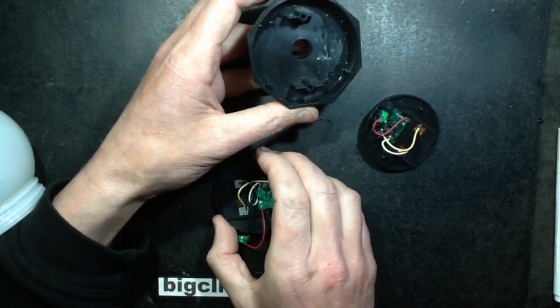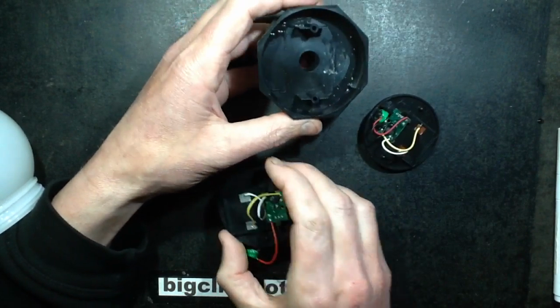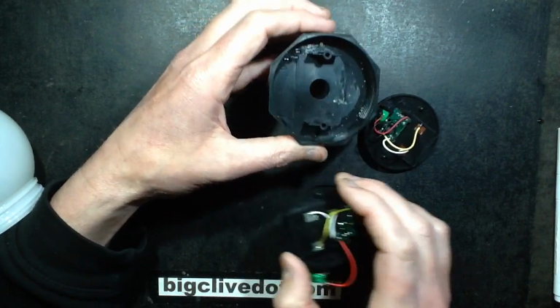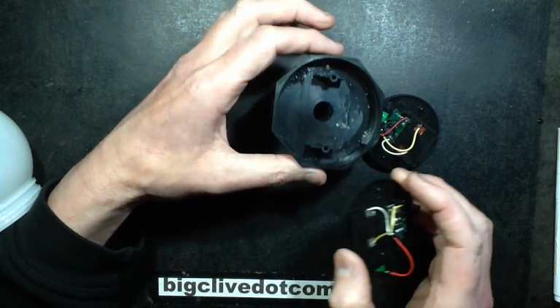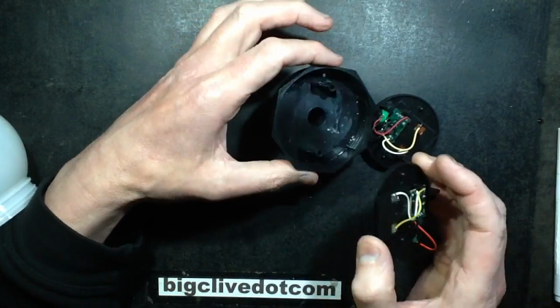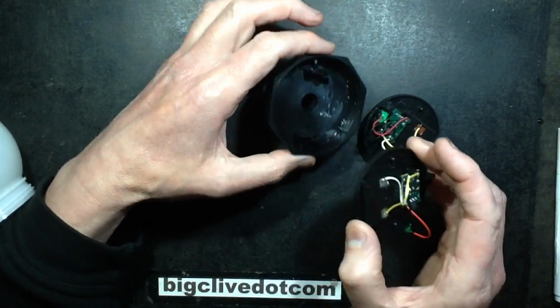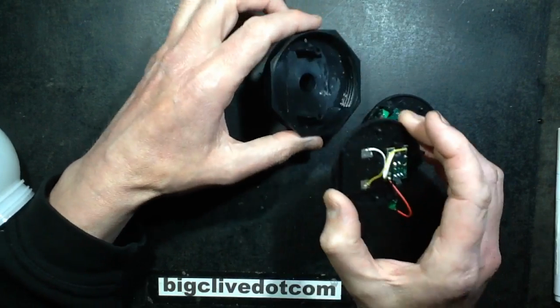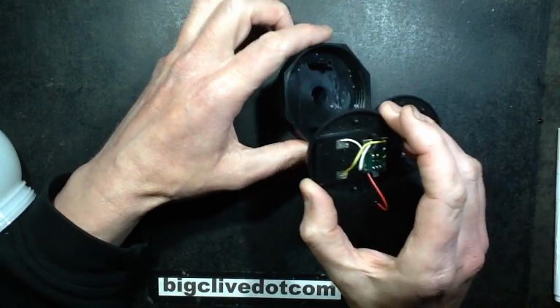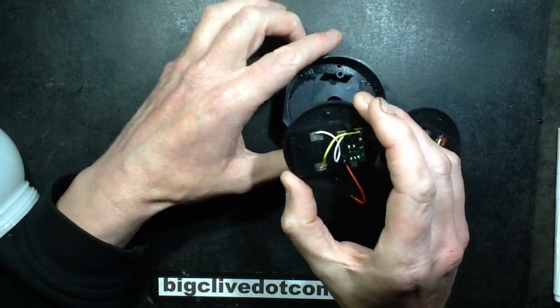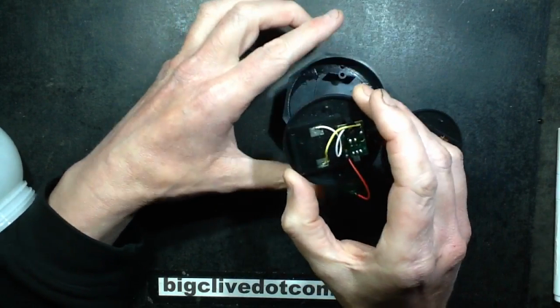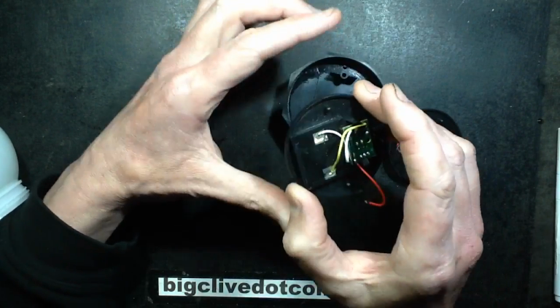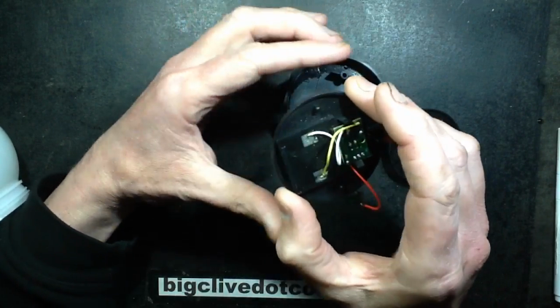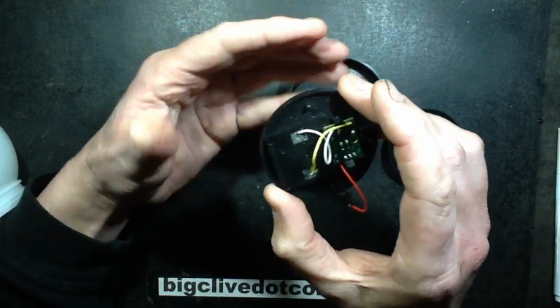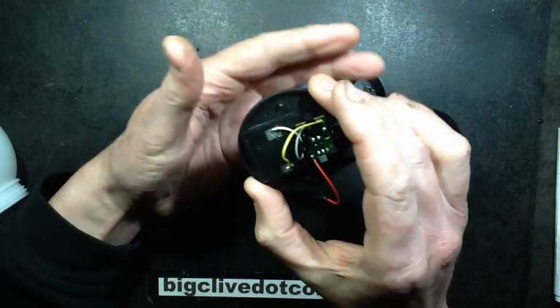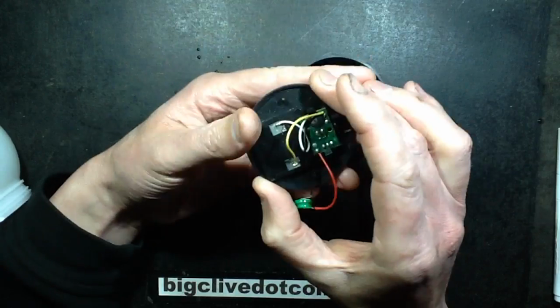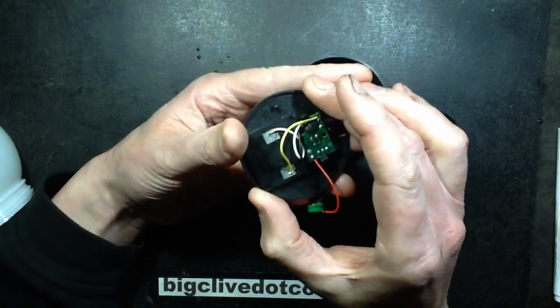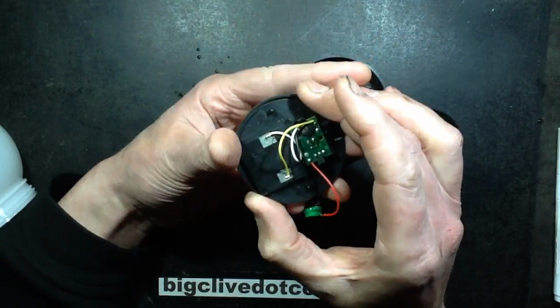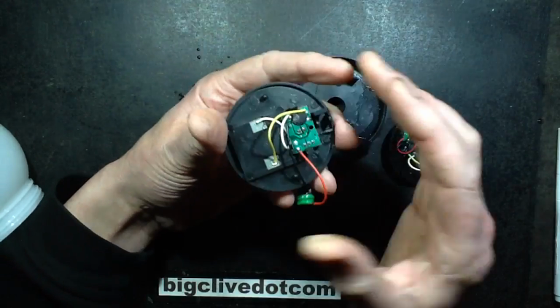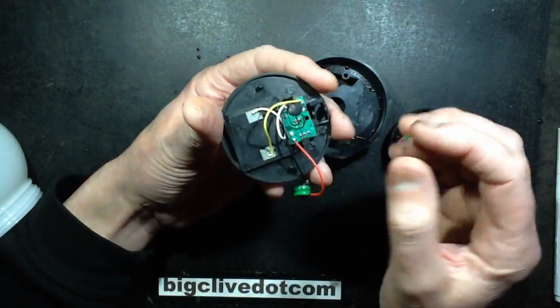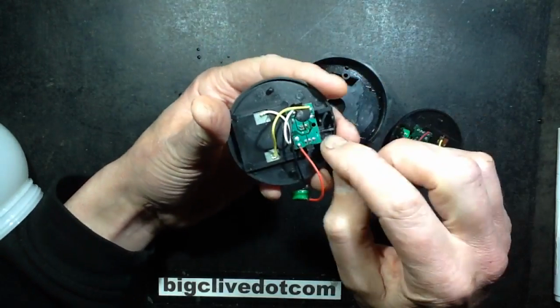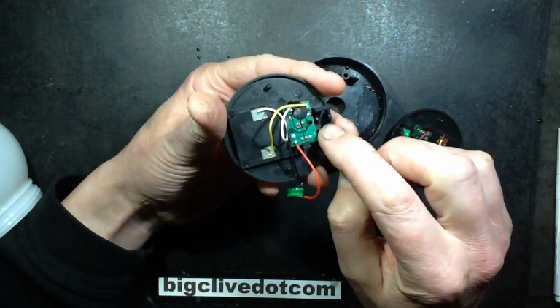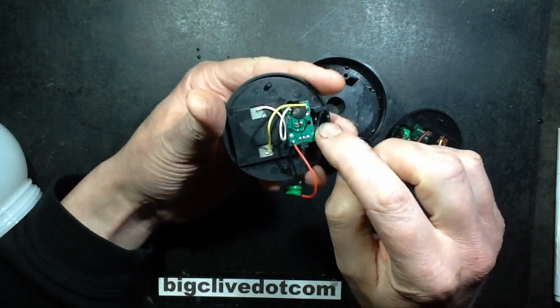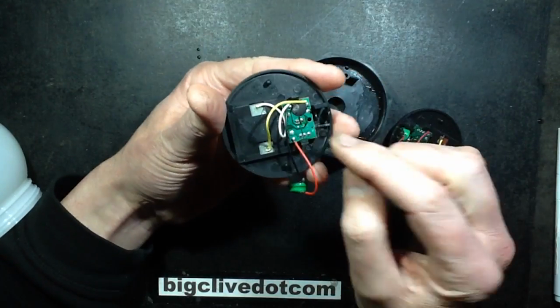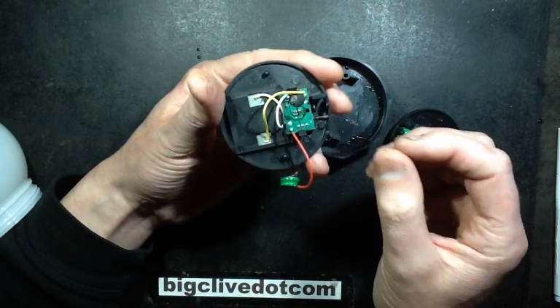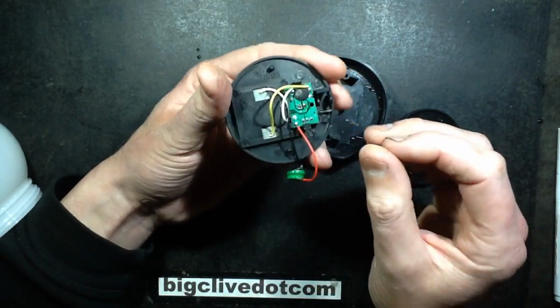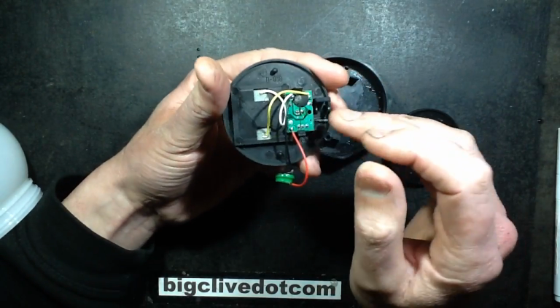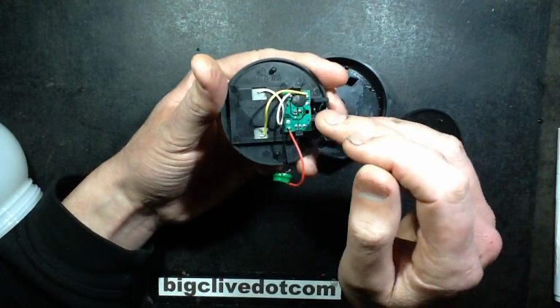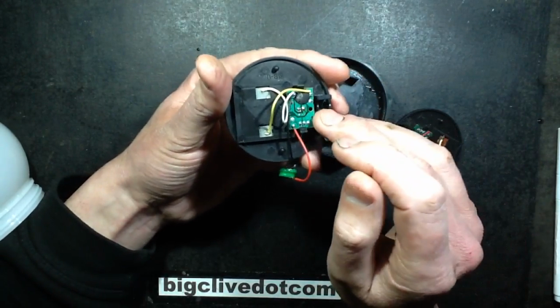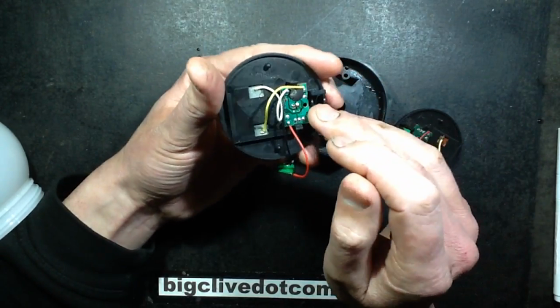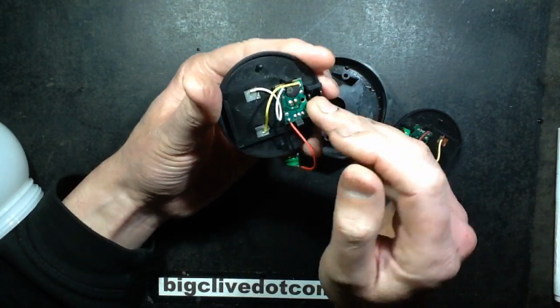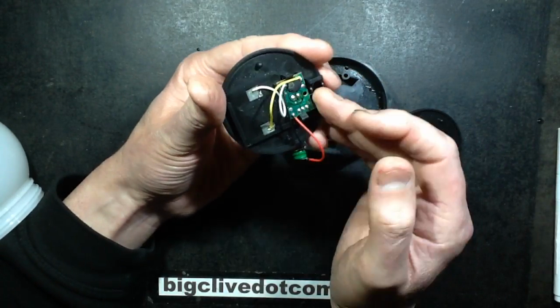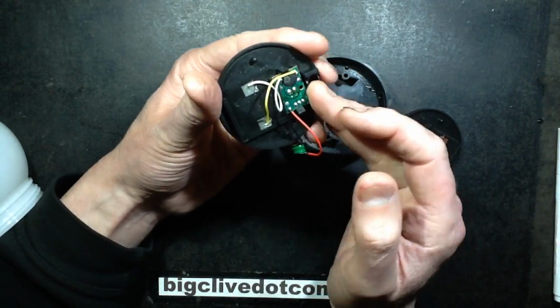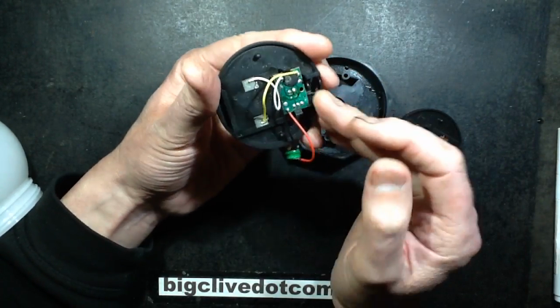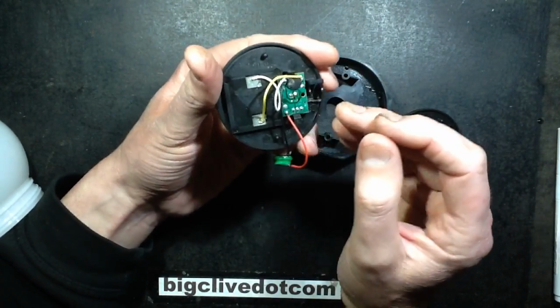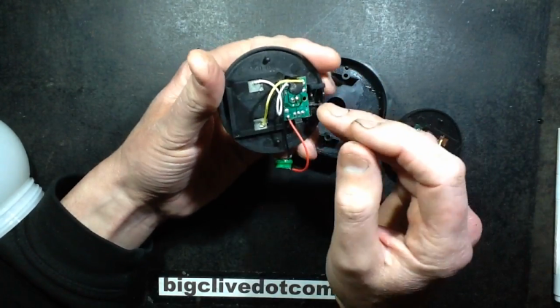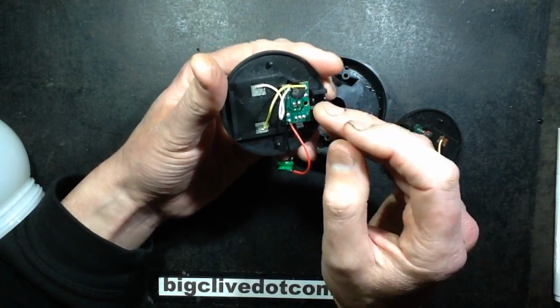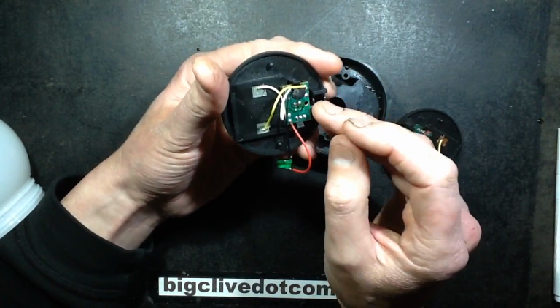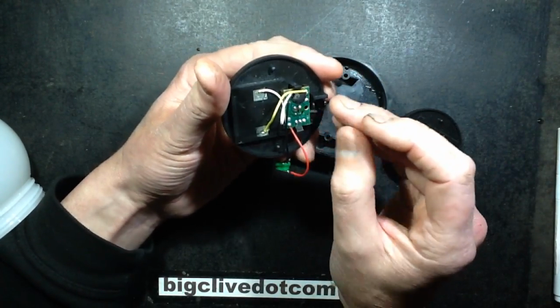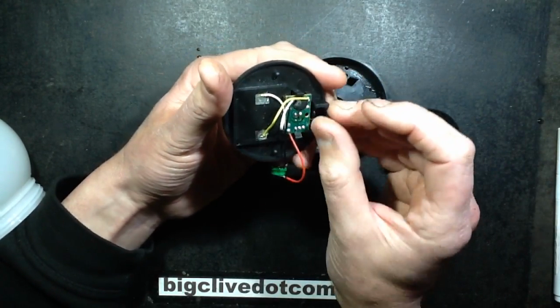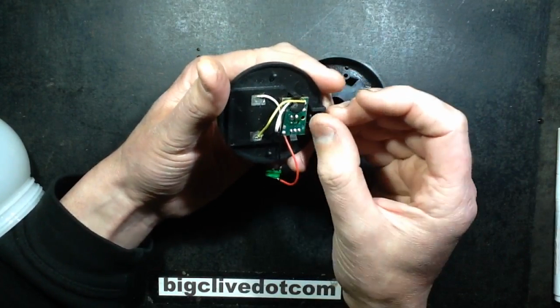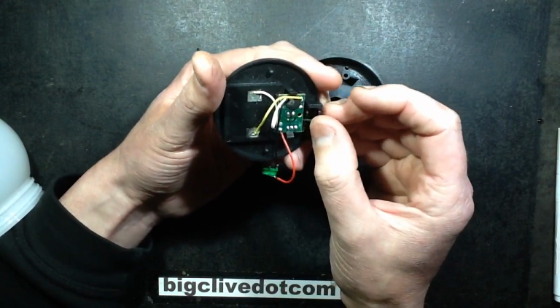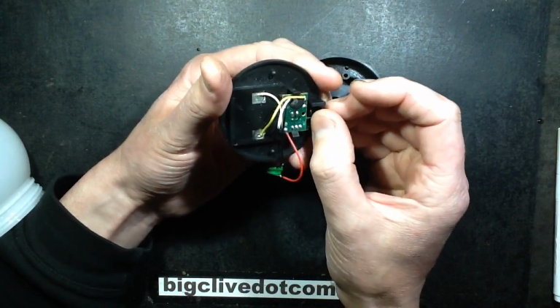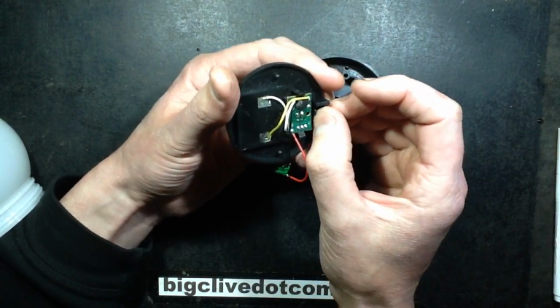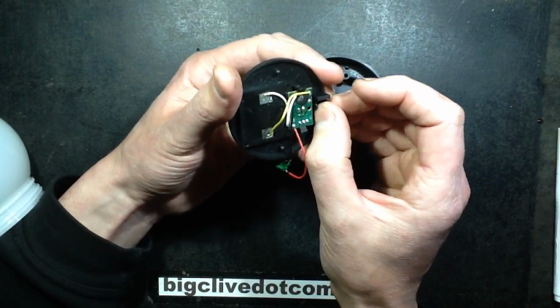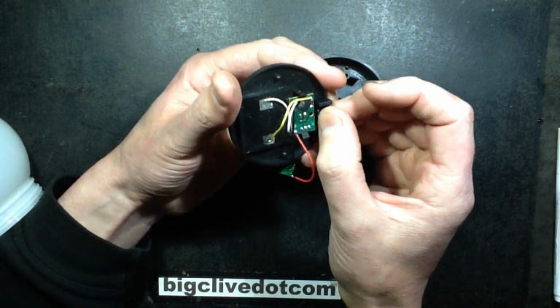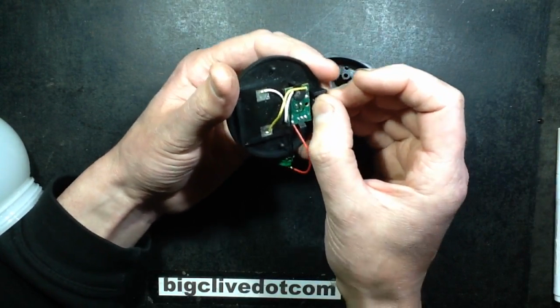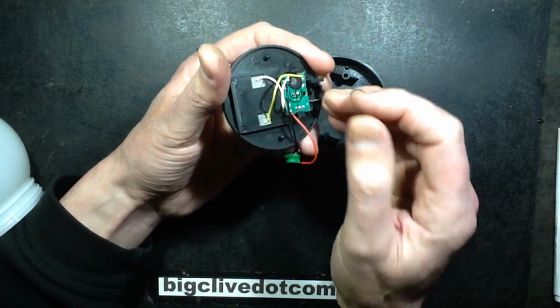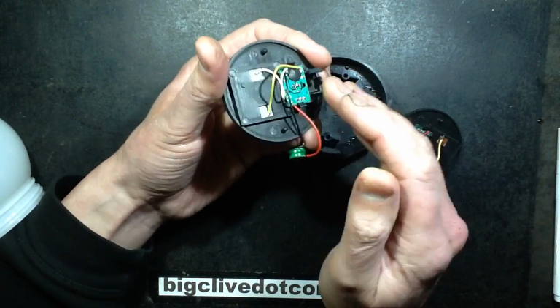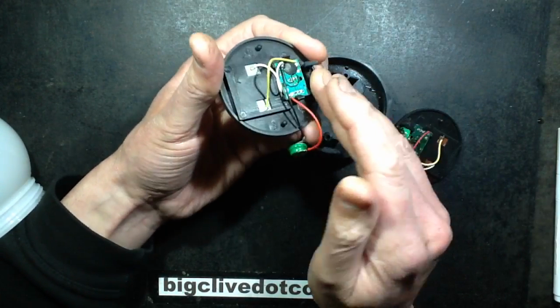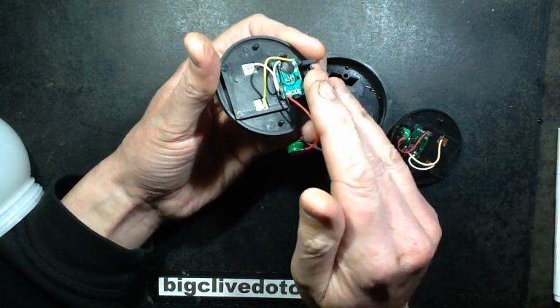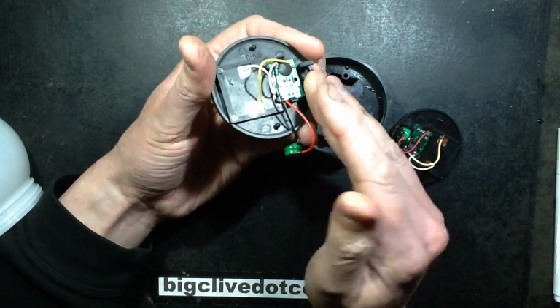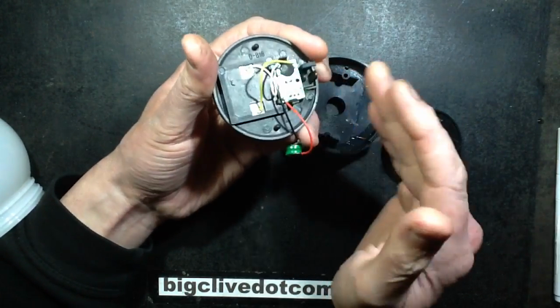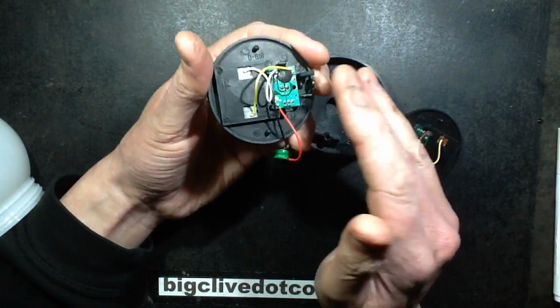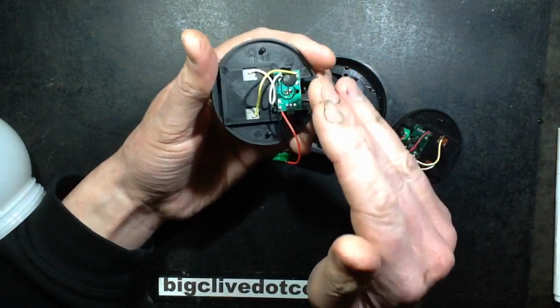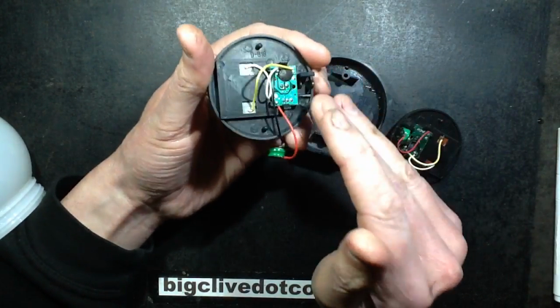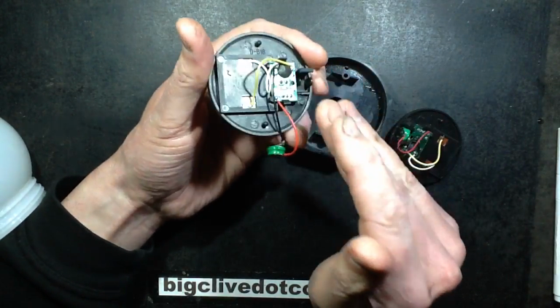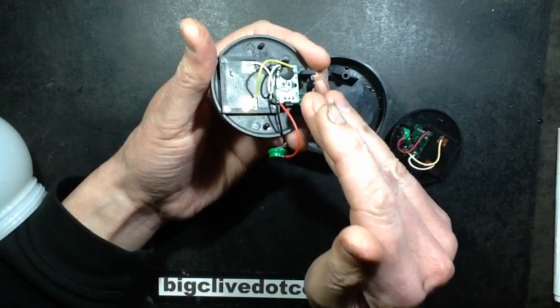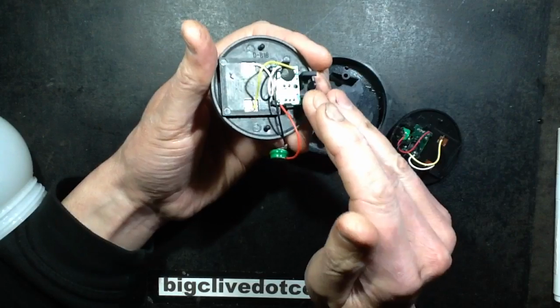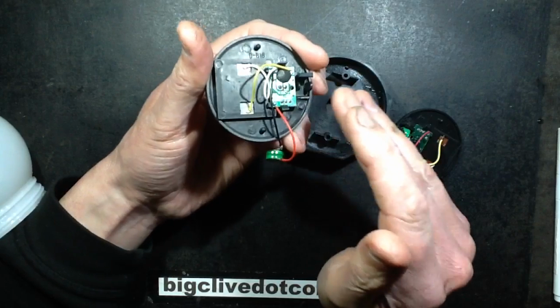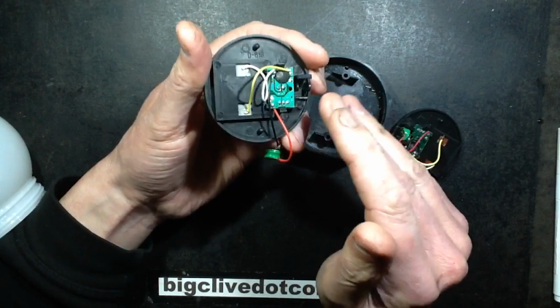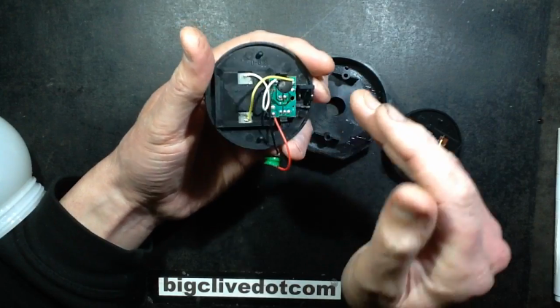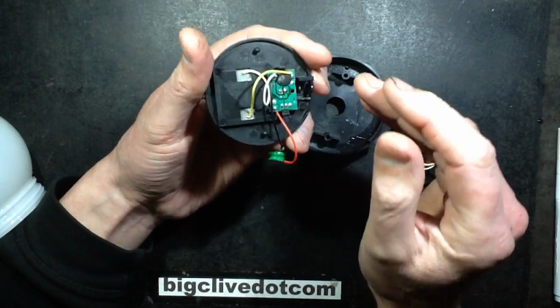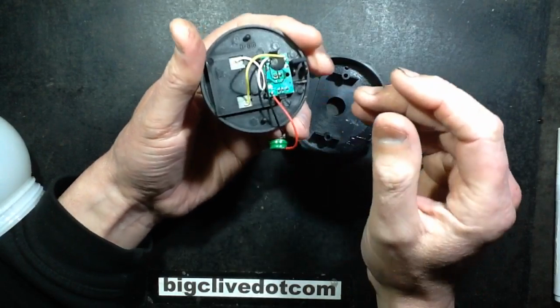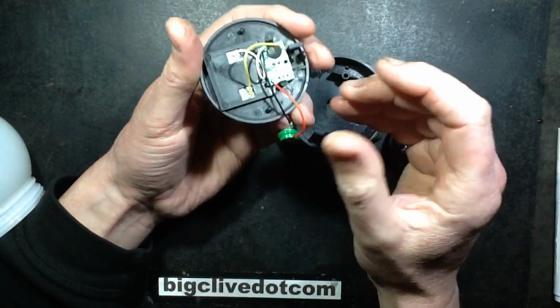To counteract this, I've snapped one of the lugs off and I'm going to glue the battery in sideways so it's away from the water.